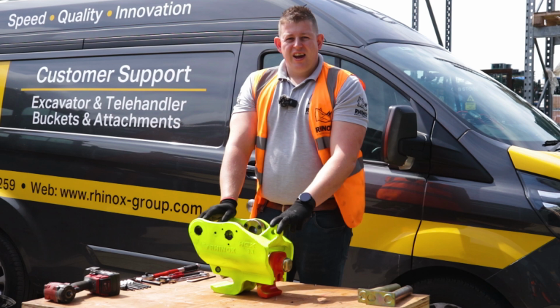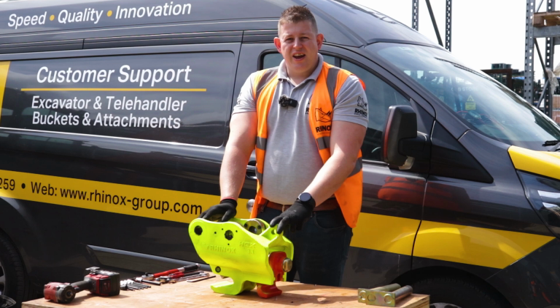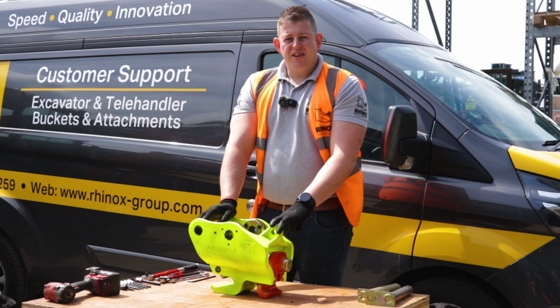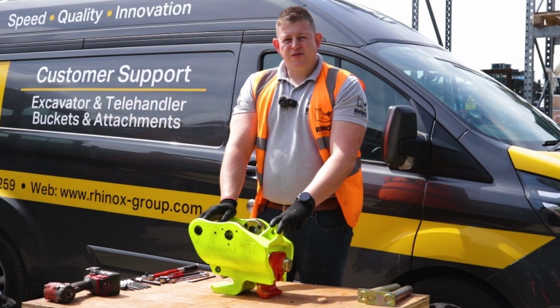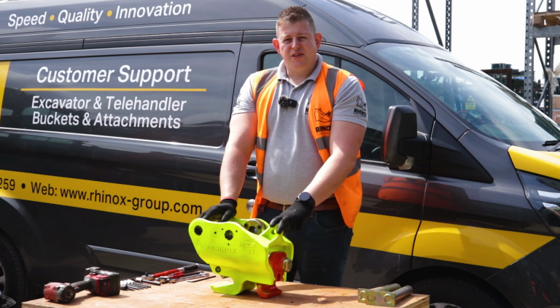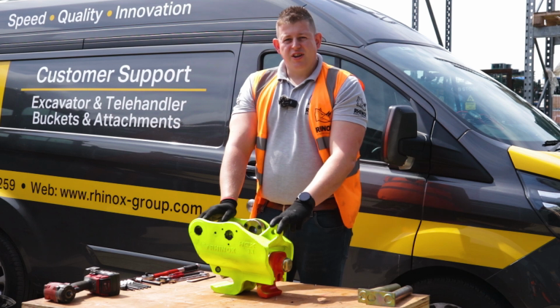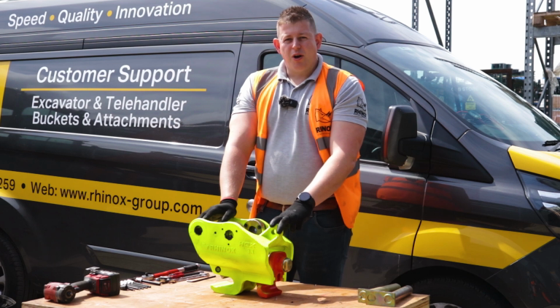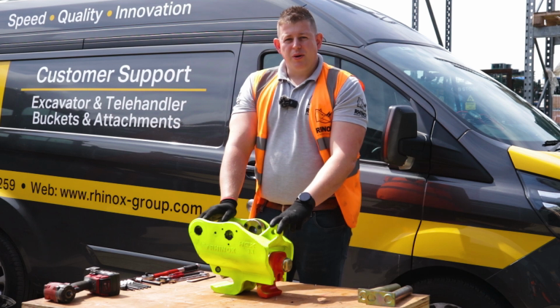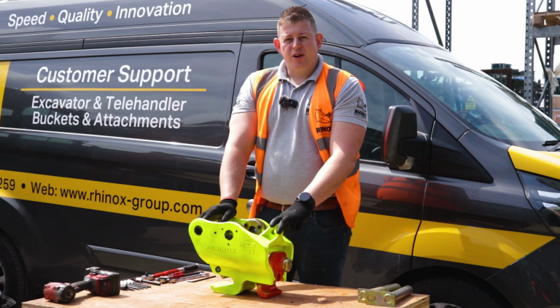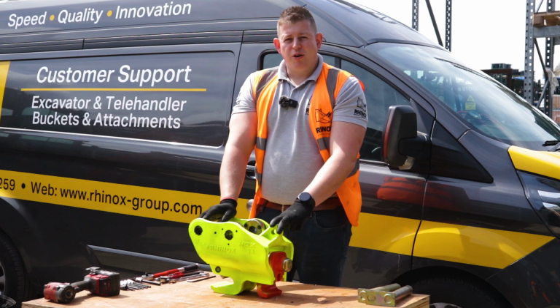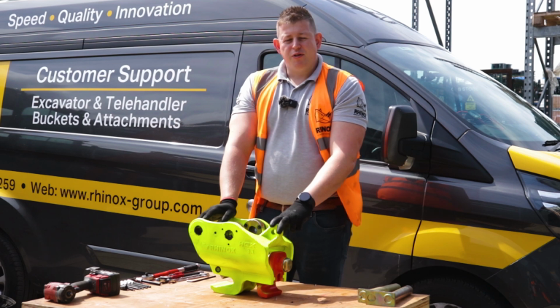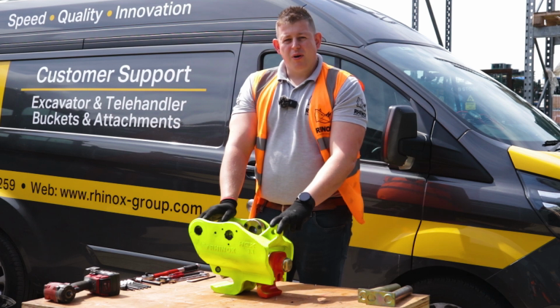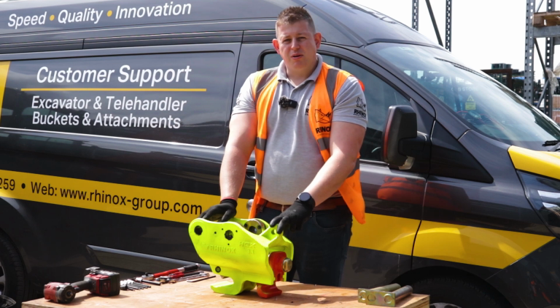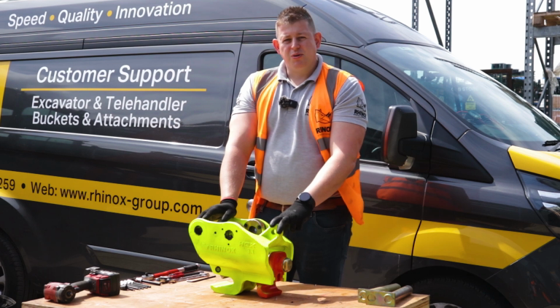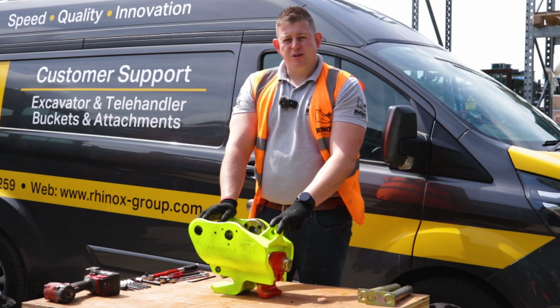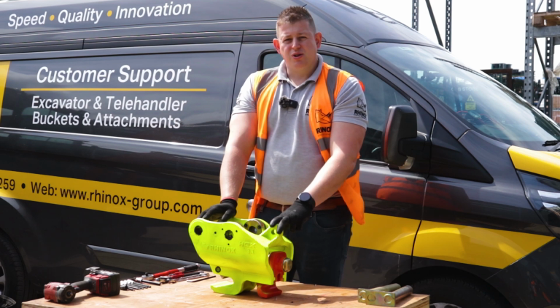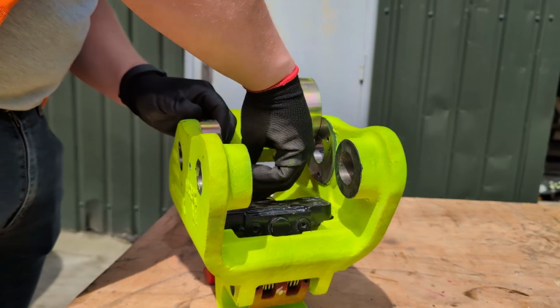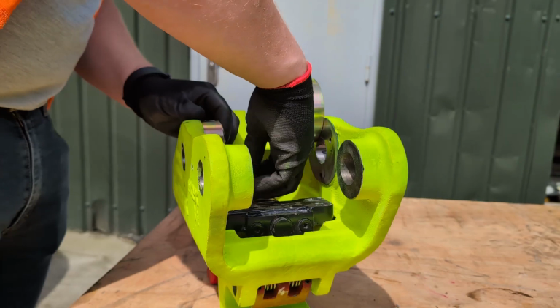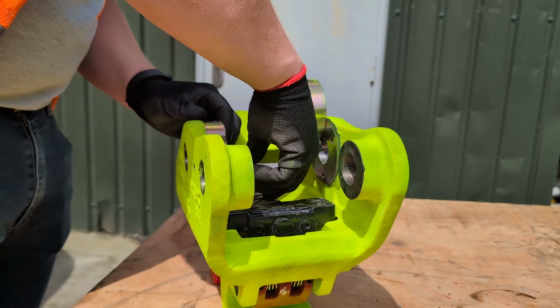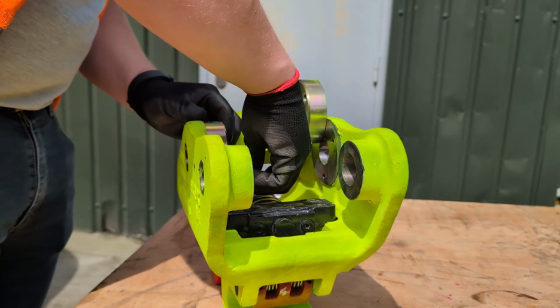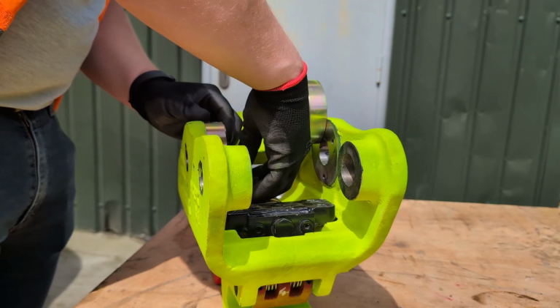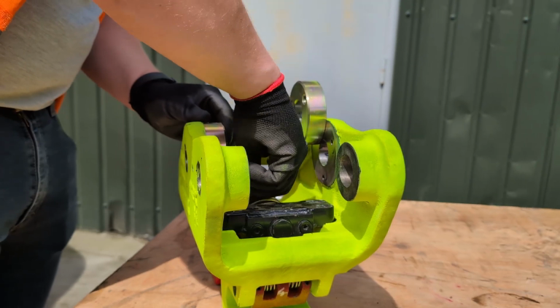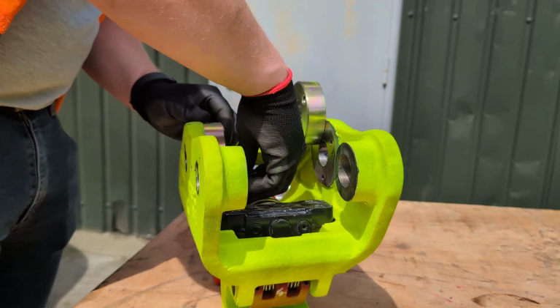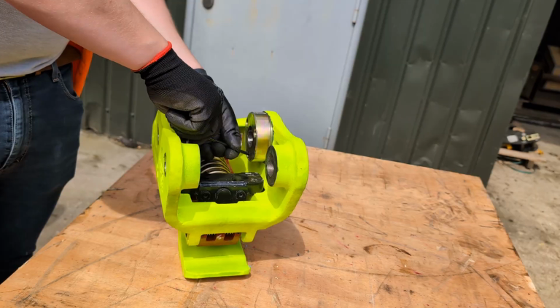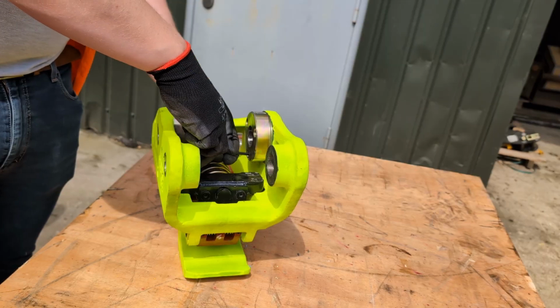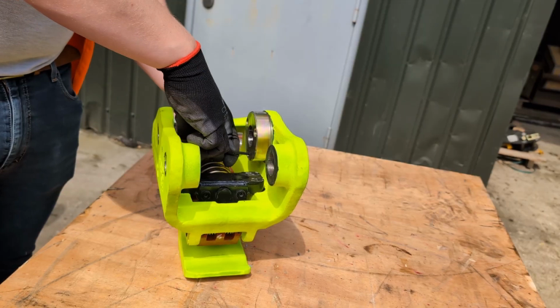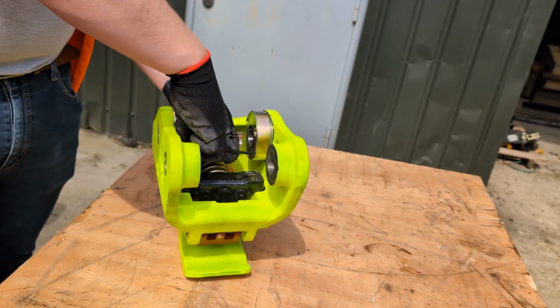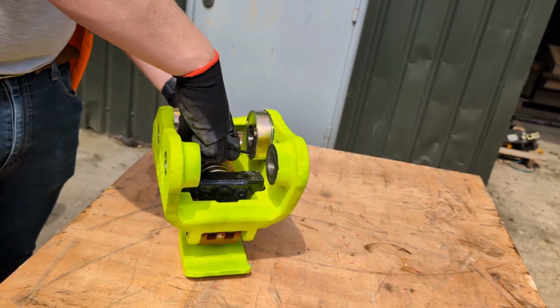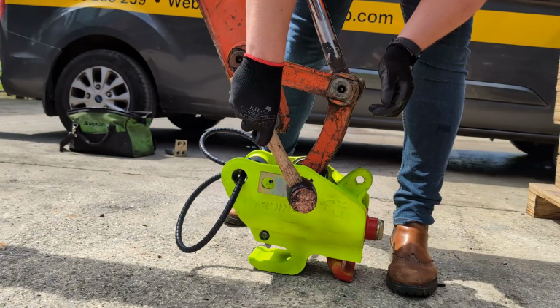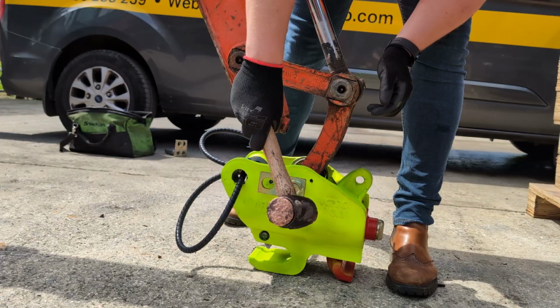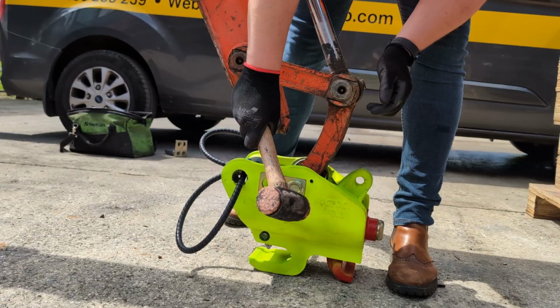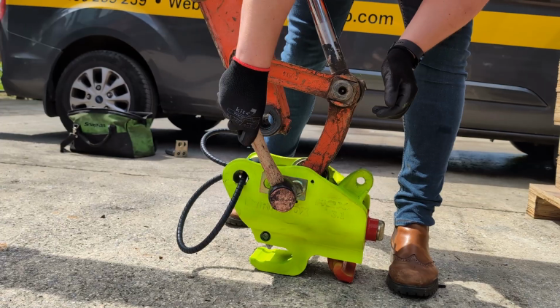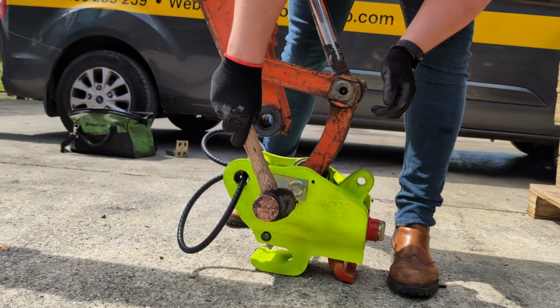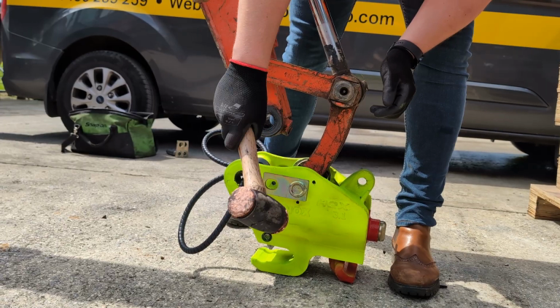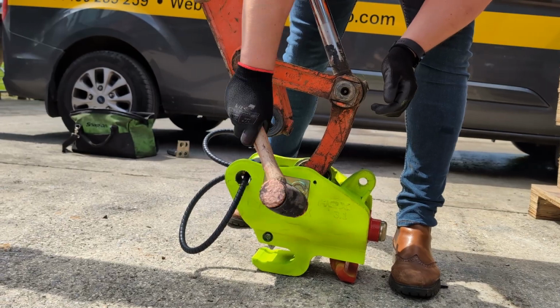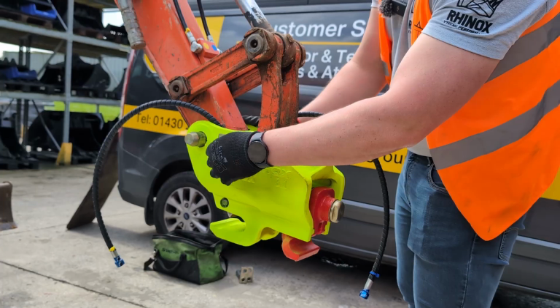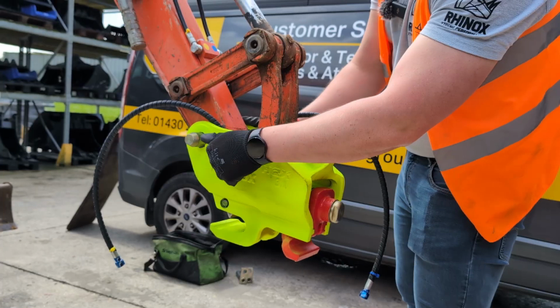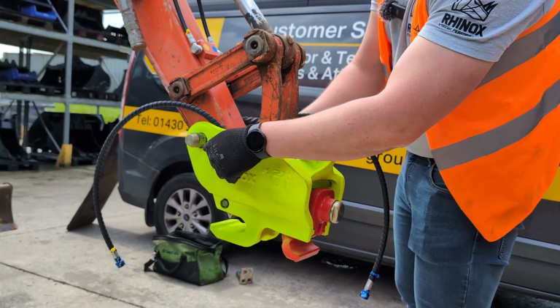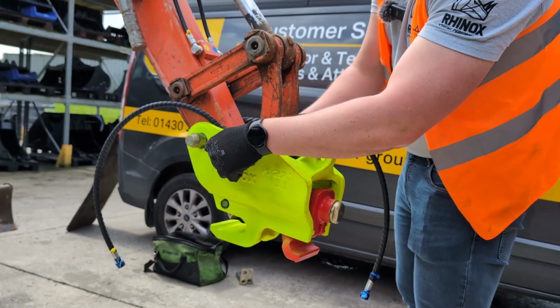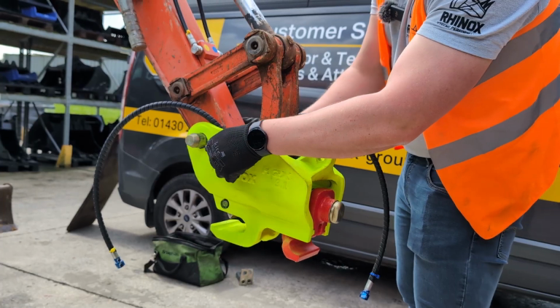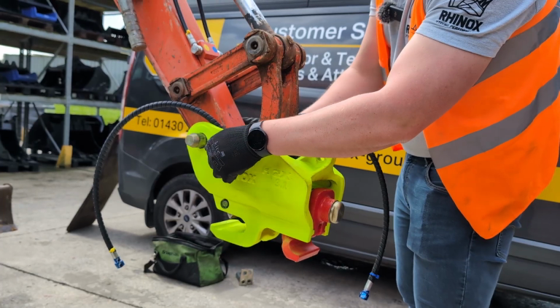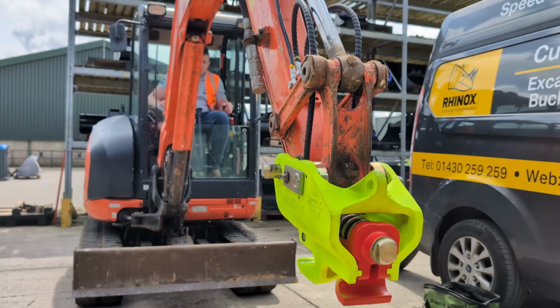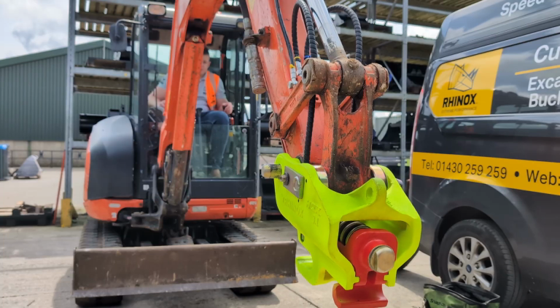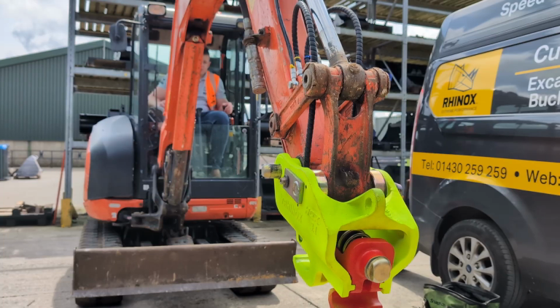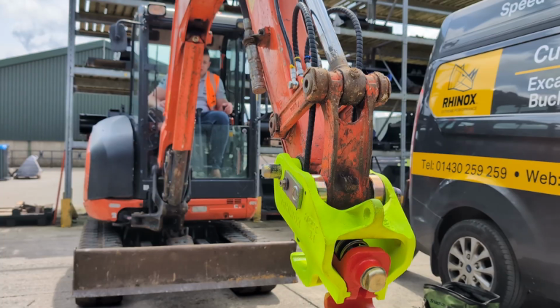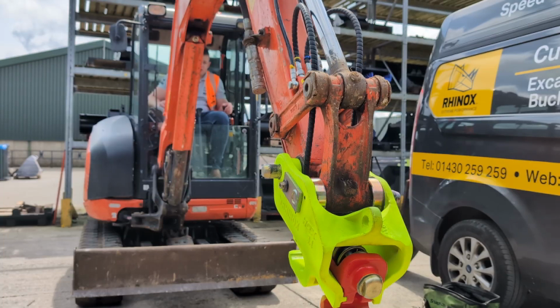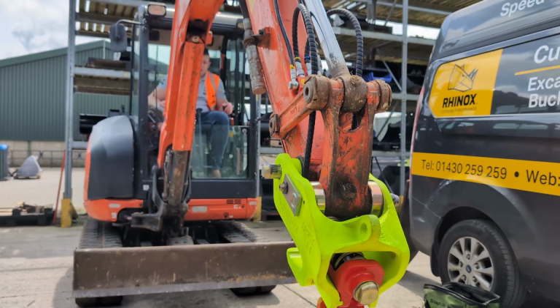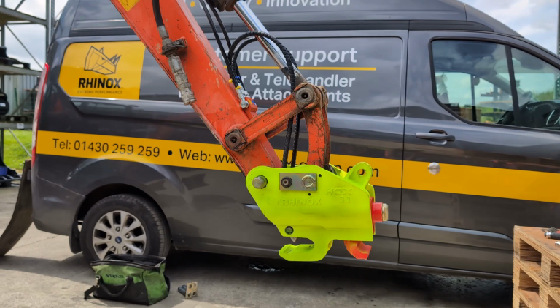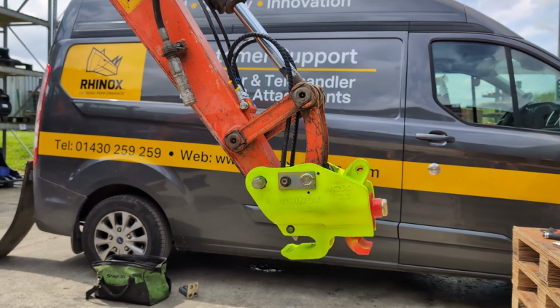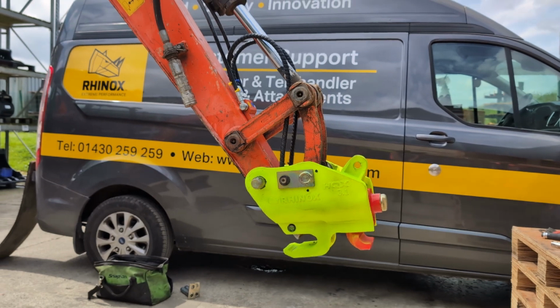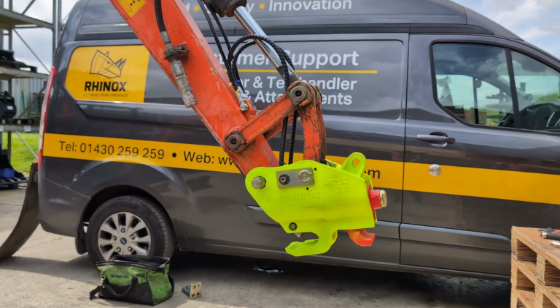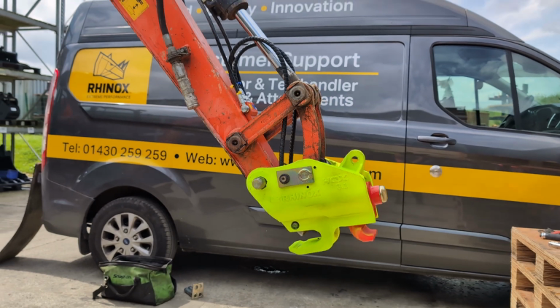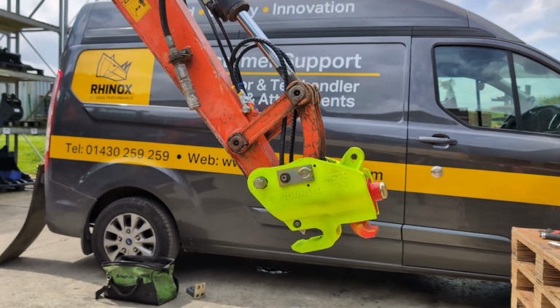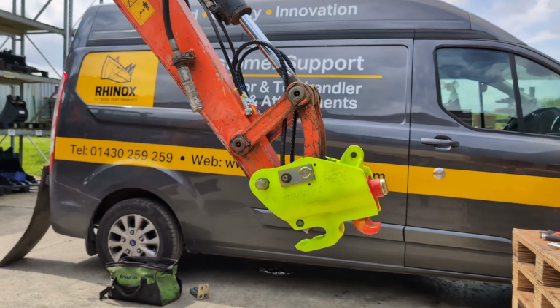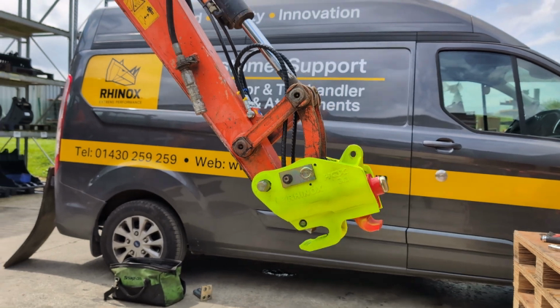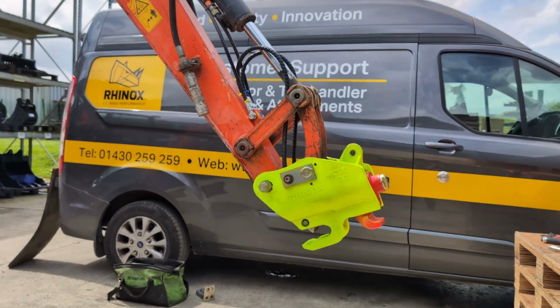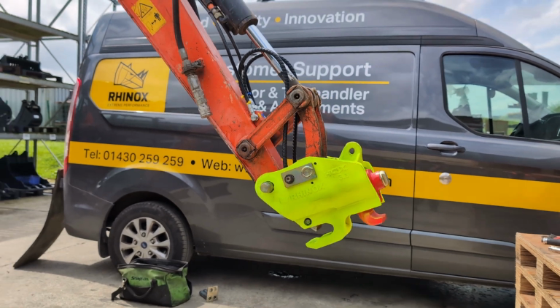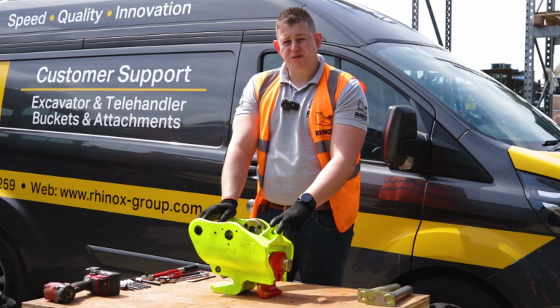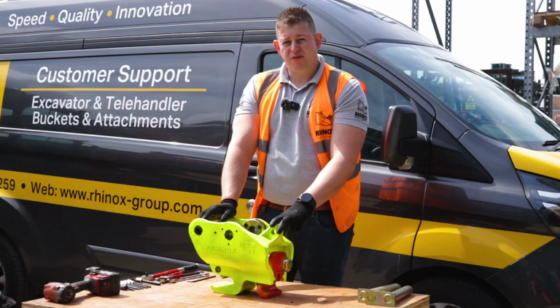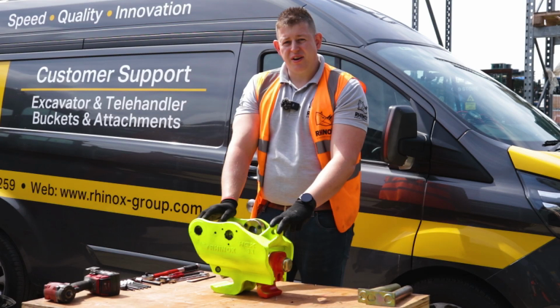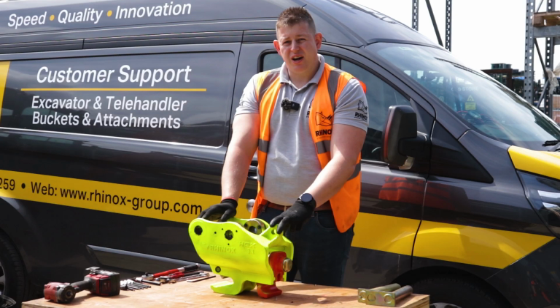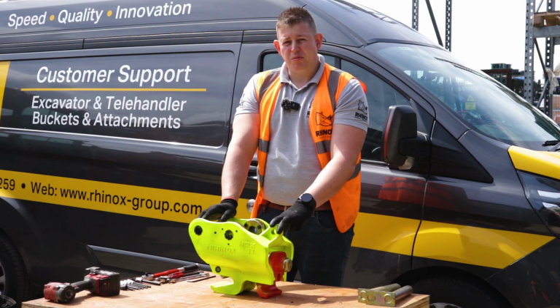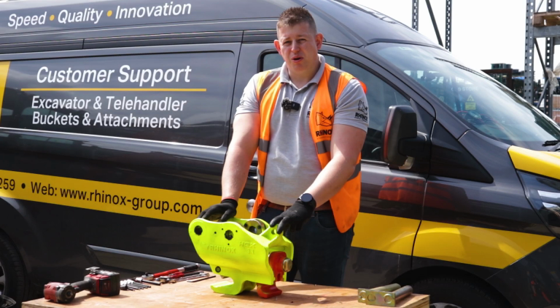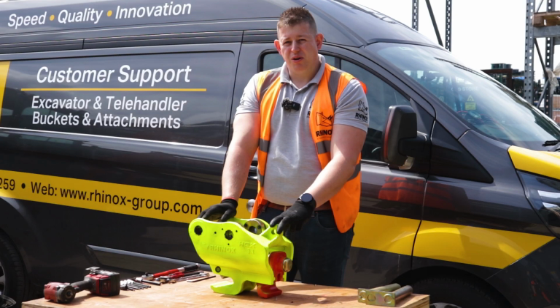In this video we go through how to install a Rhinox HQX coupler to an excavator that has been pre-piped from factory. Continue watching to find out more.